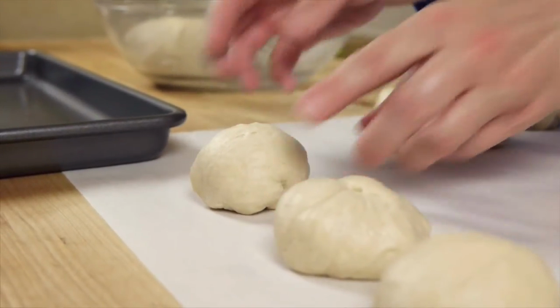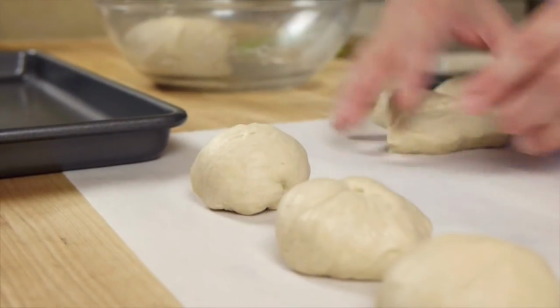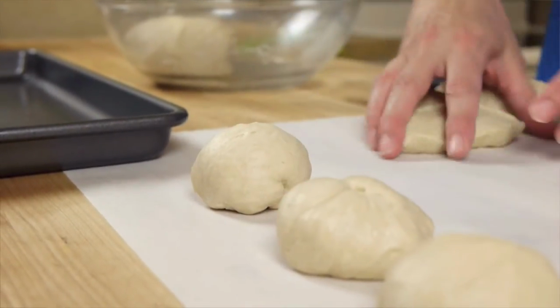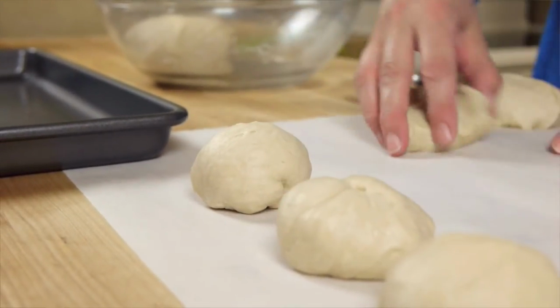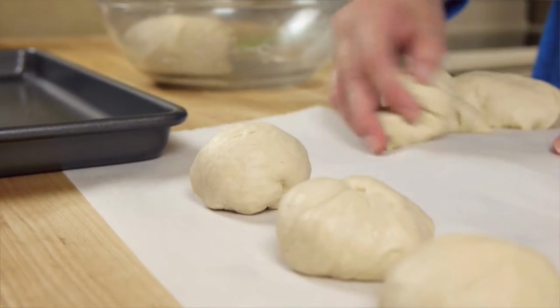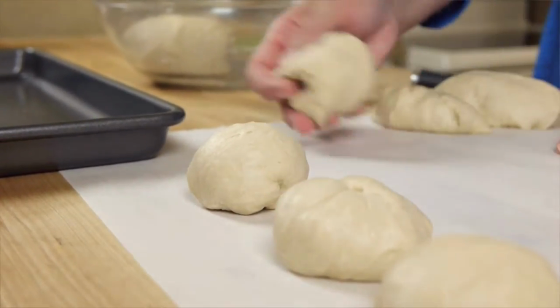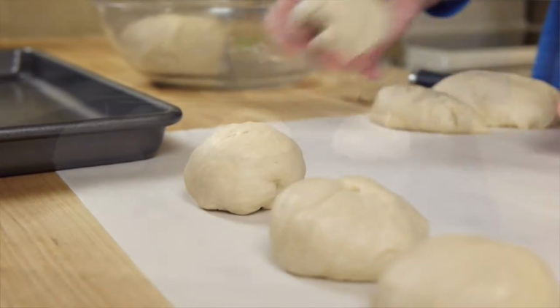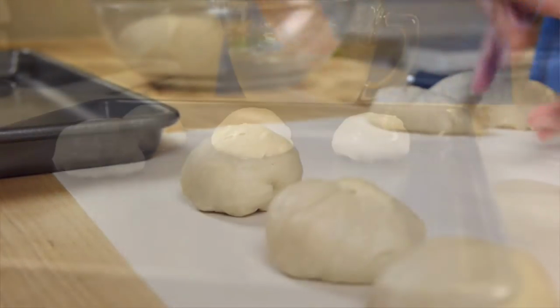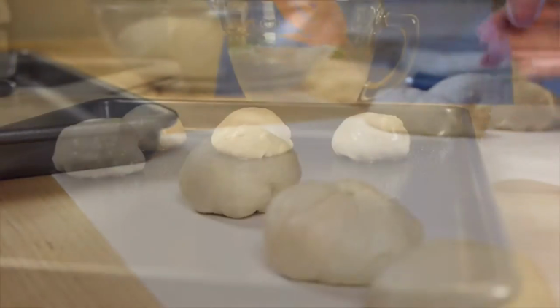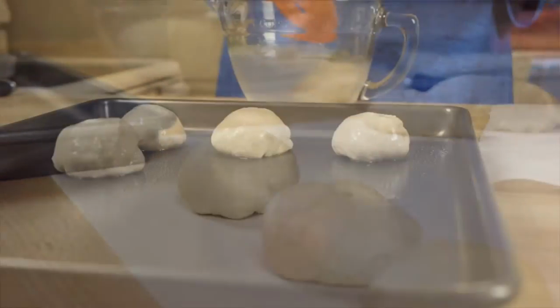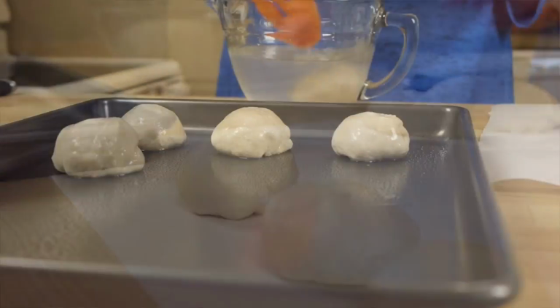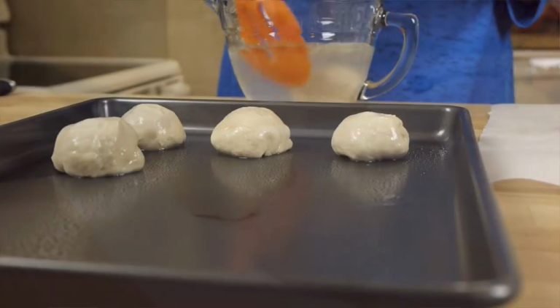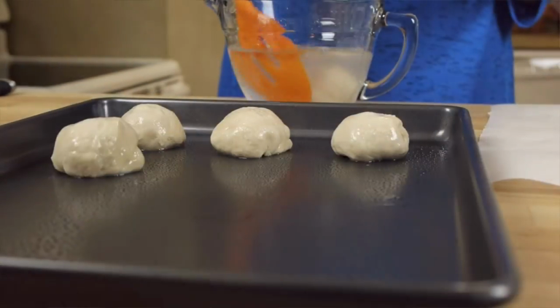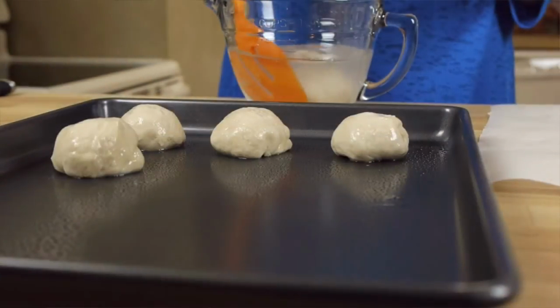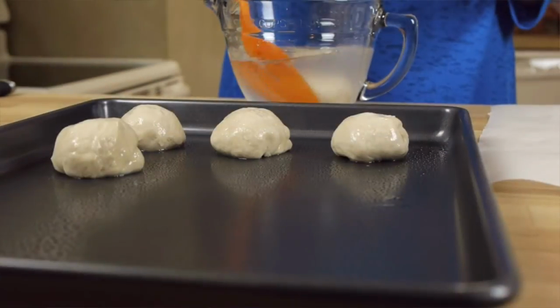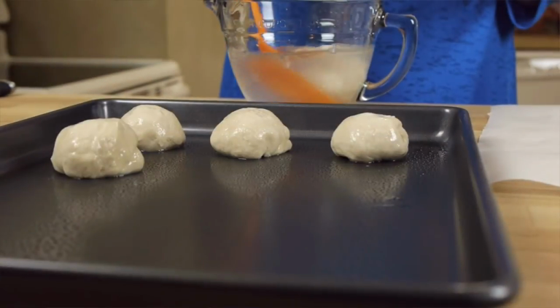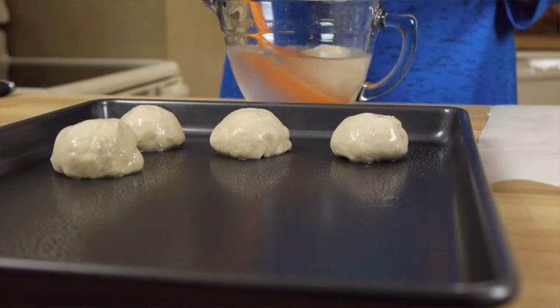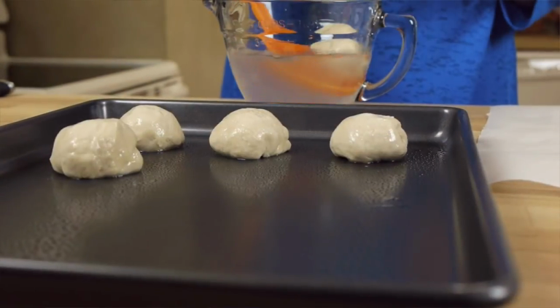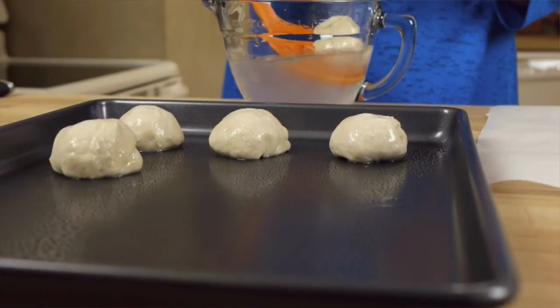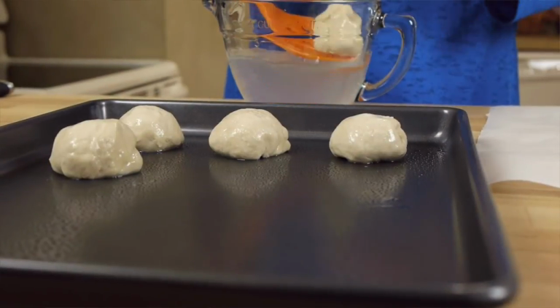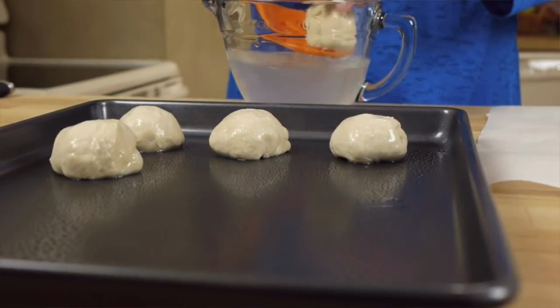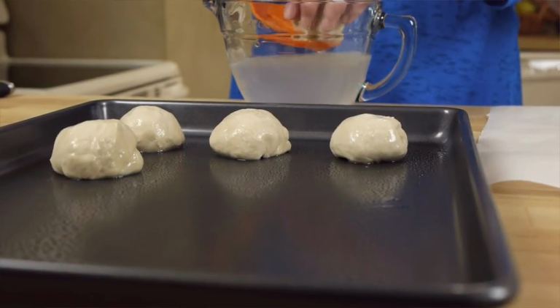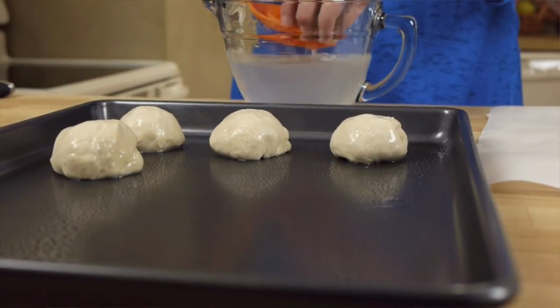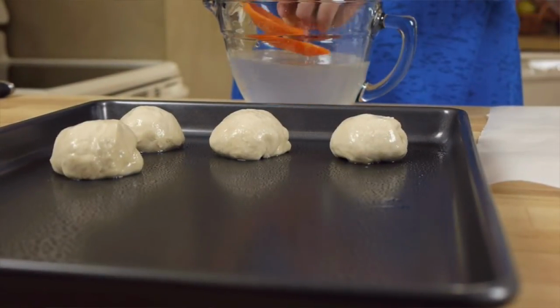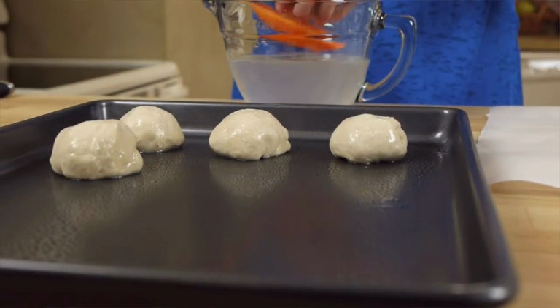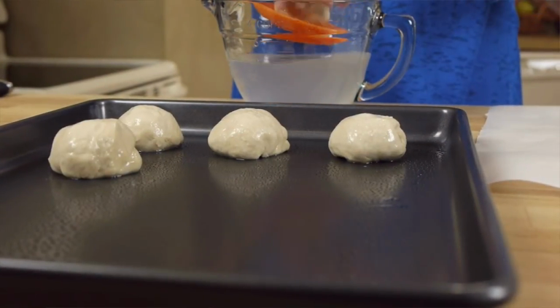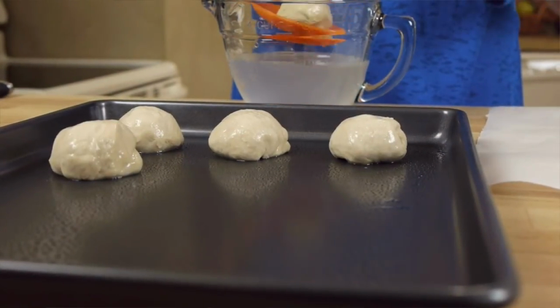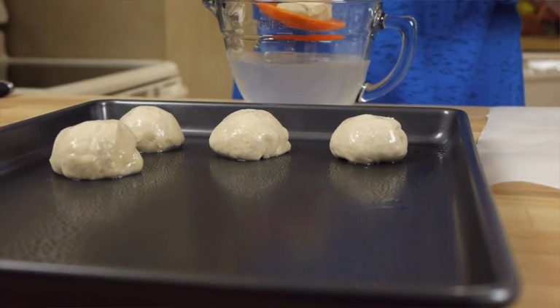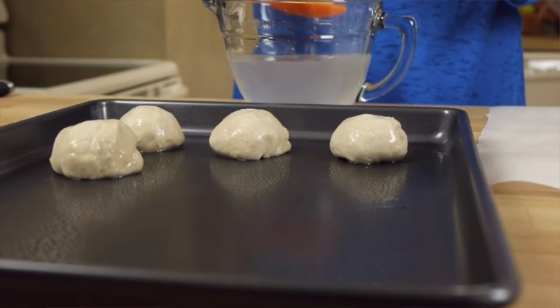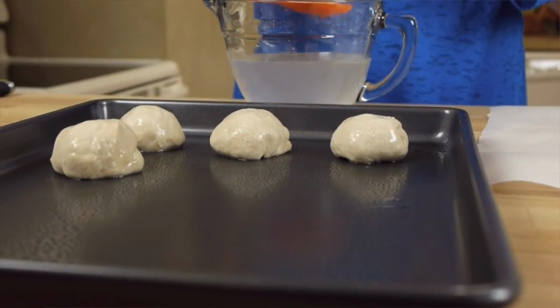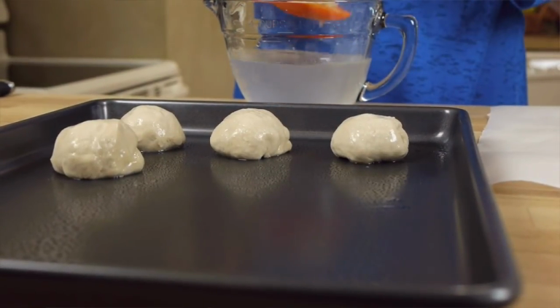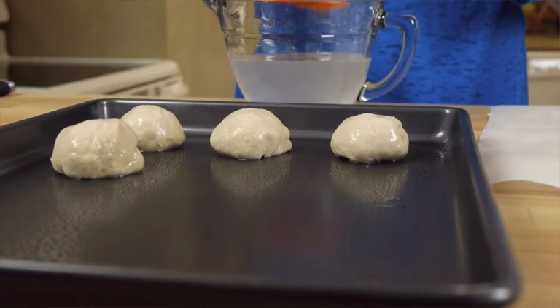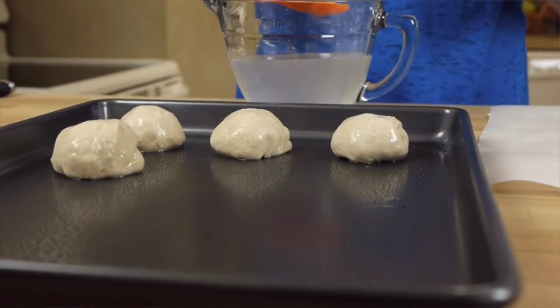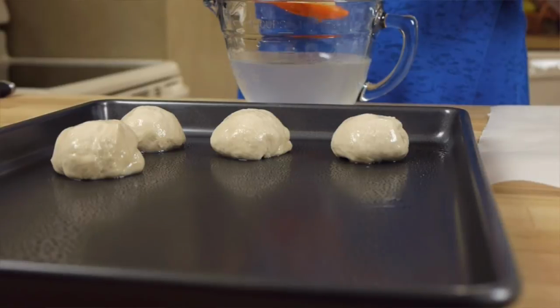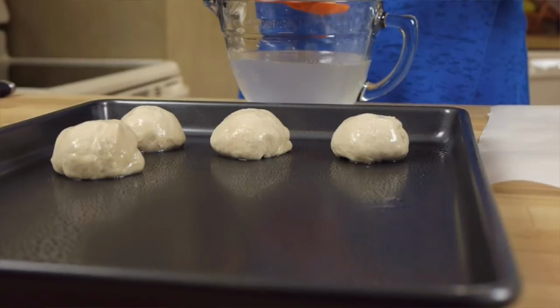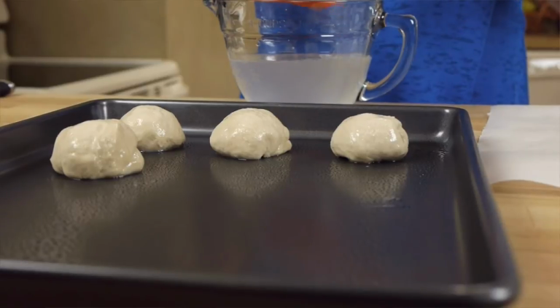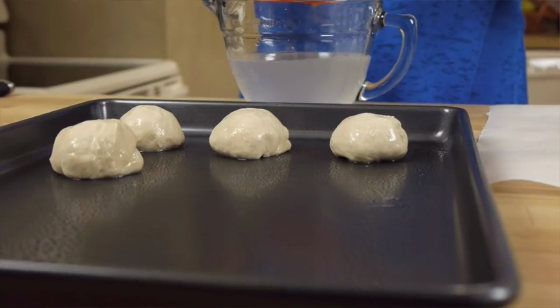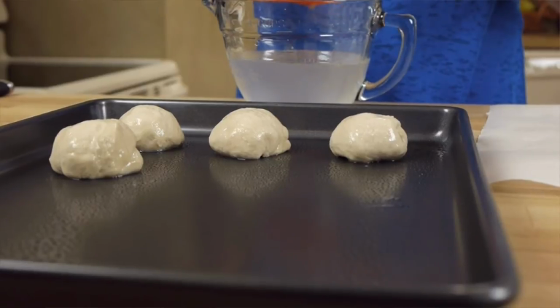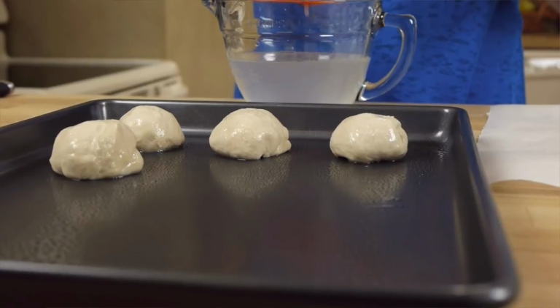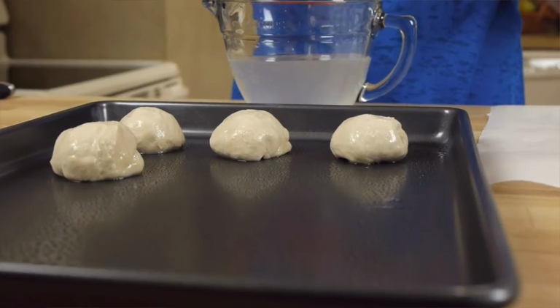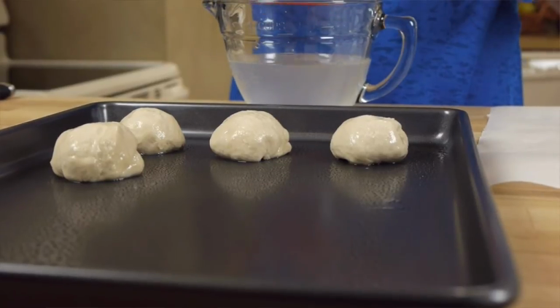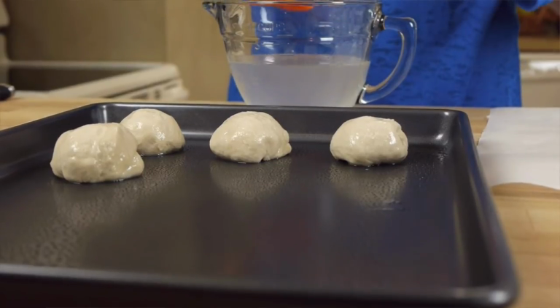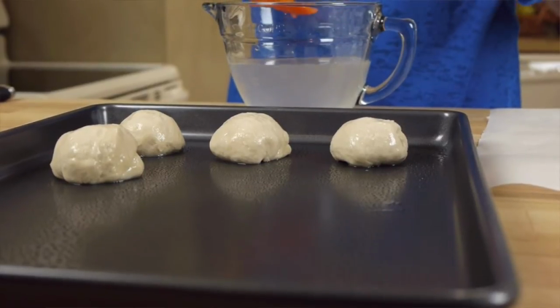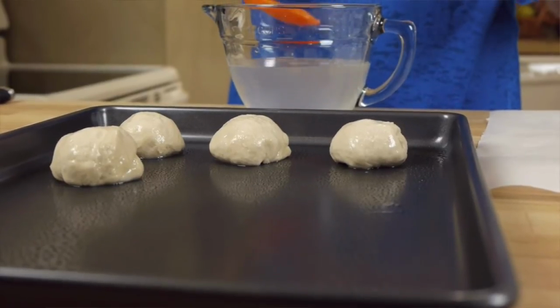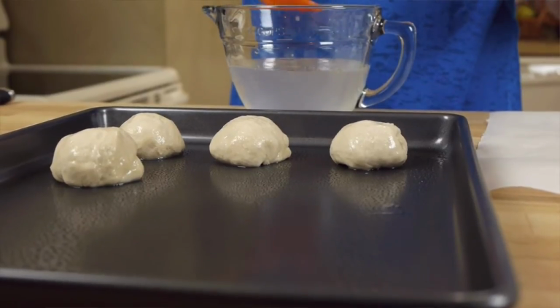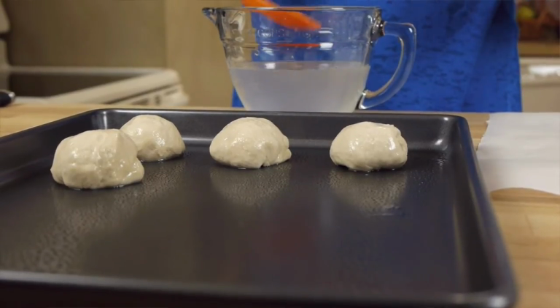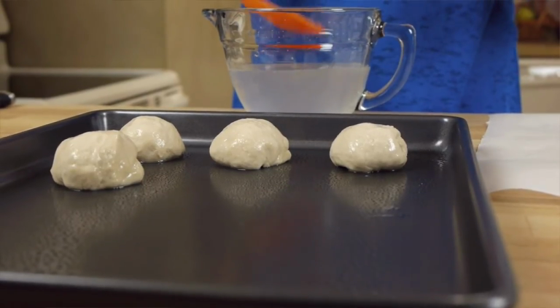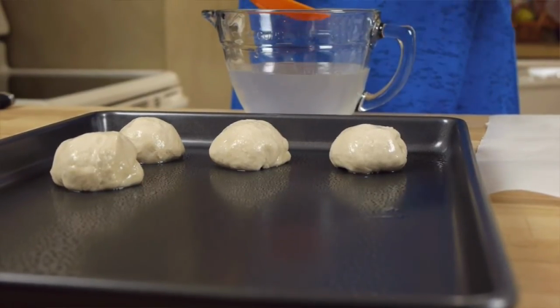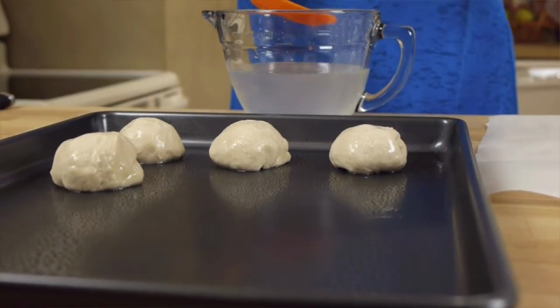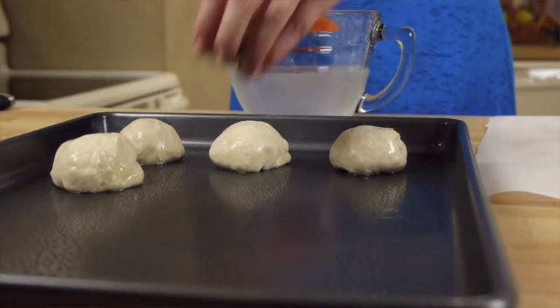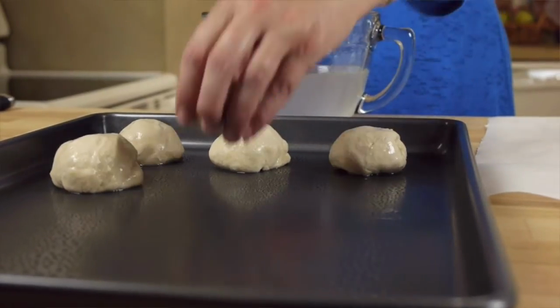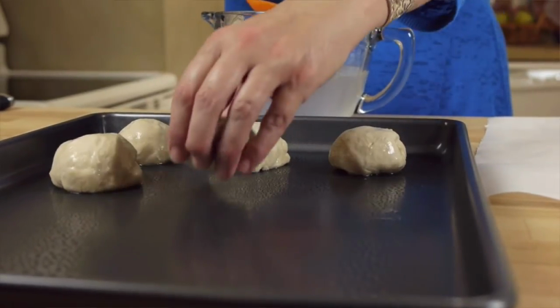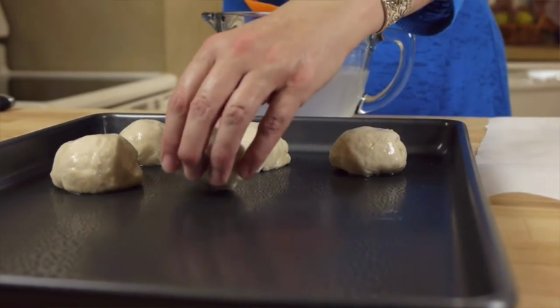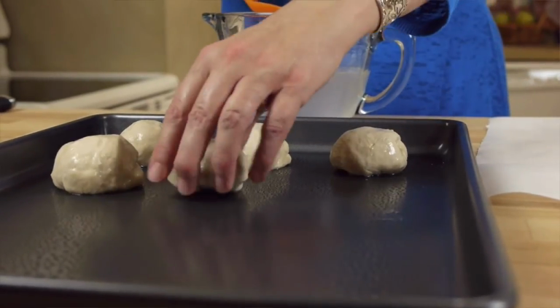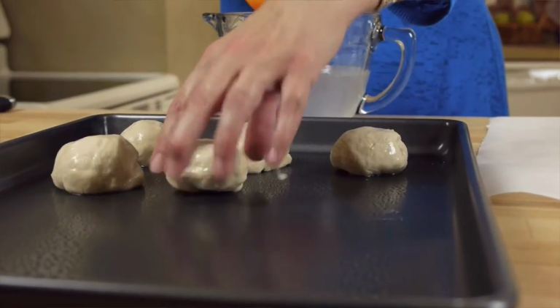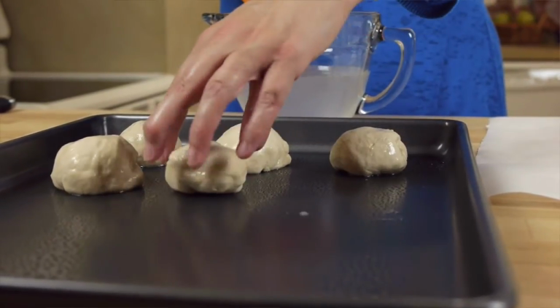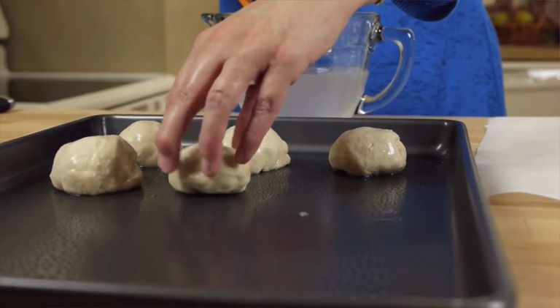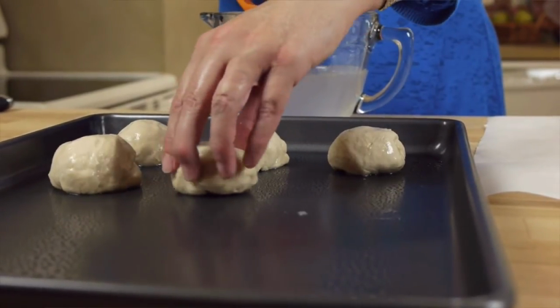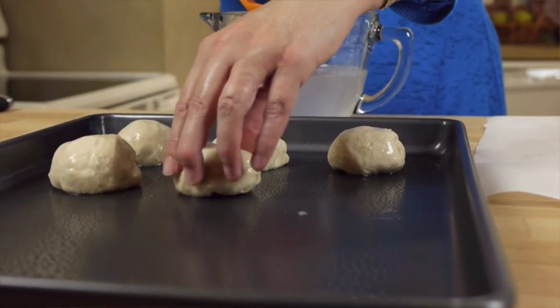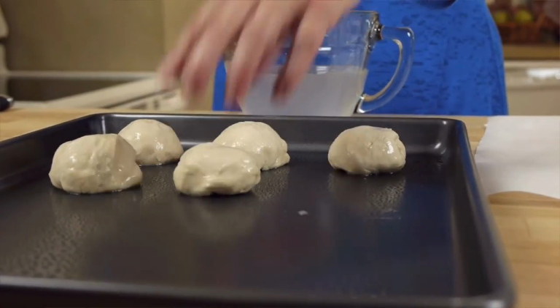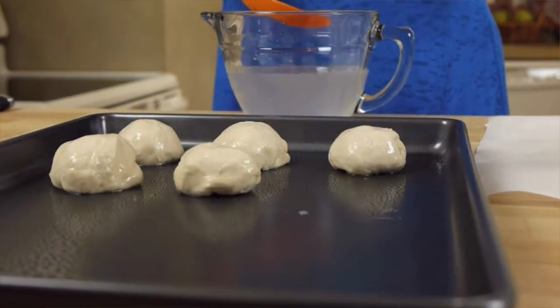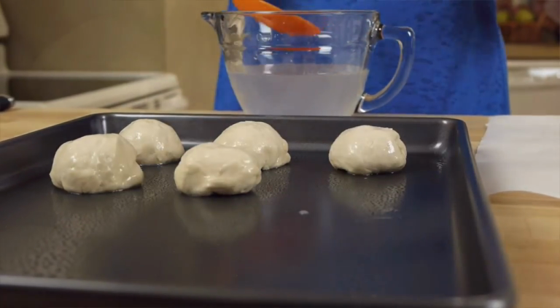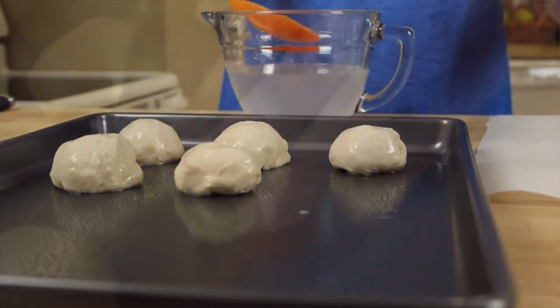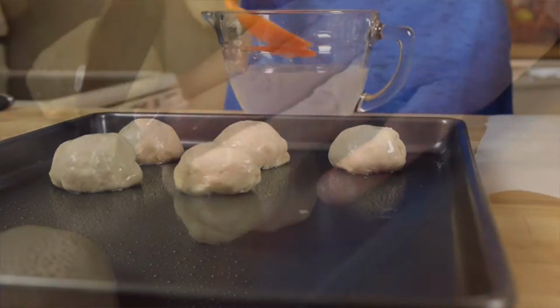Now we'll give each pretzel roll a dunk. This will give our rolls that beautiful pretzely brown crust.